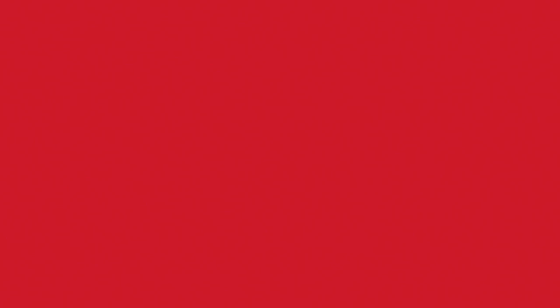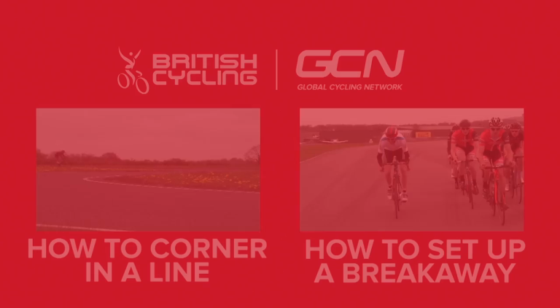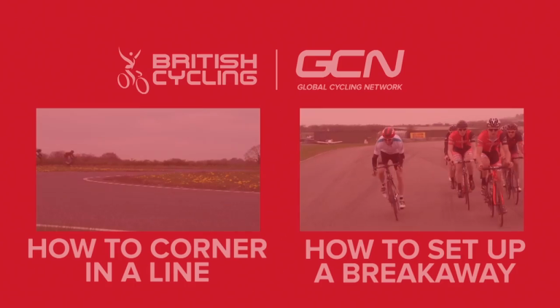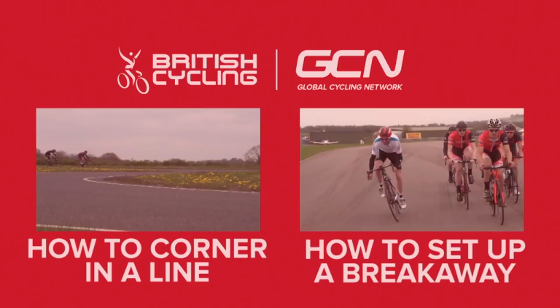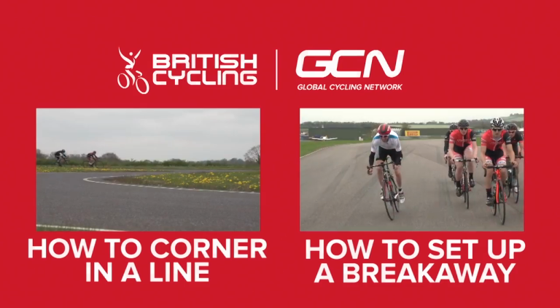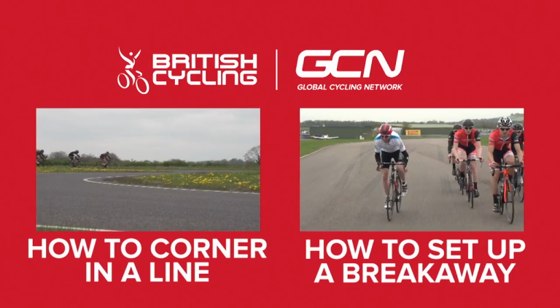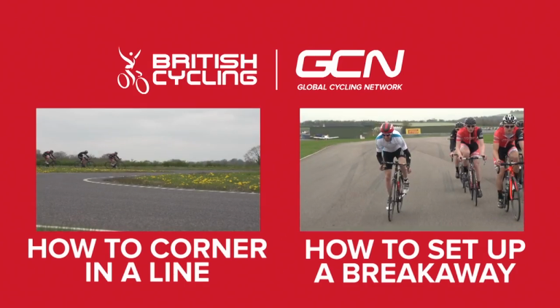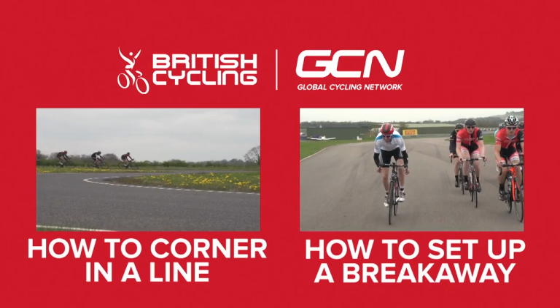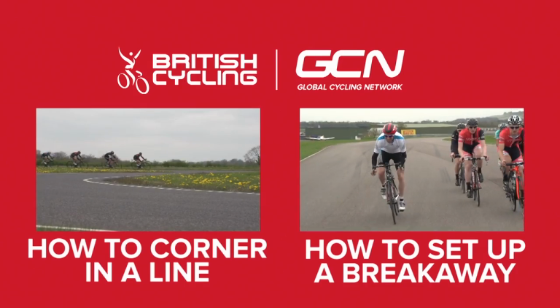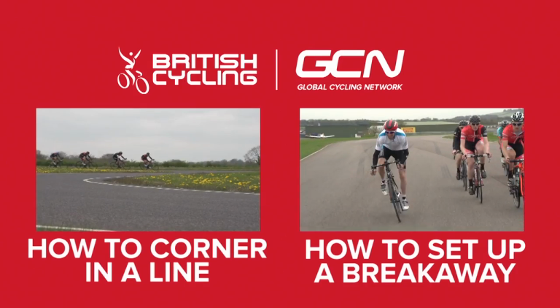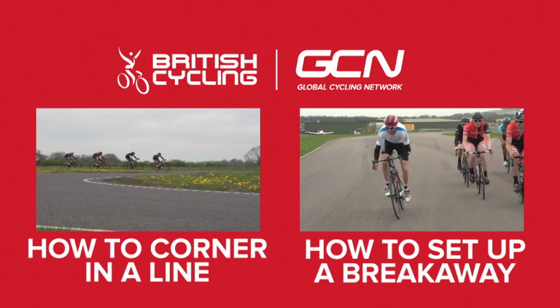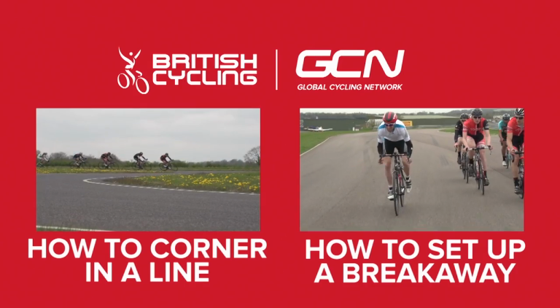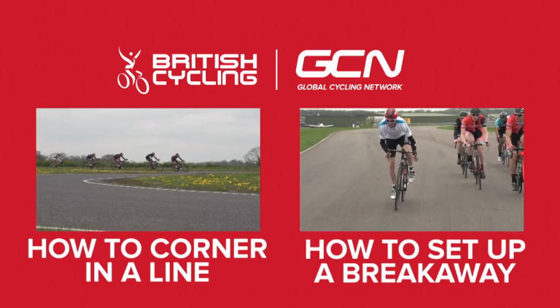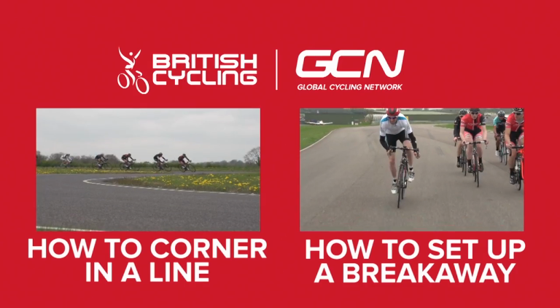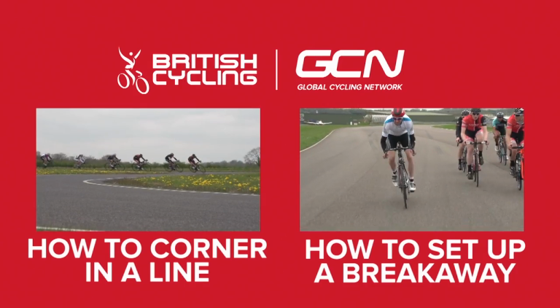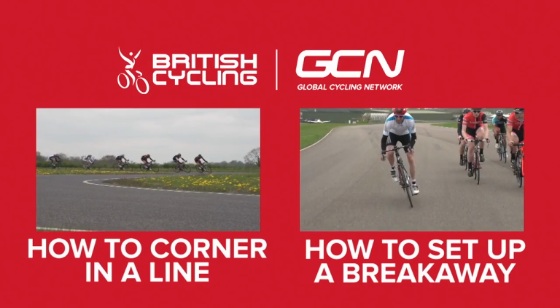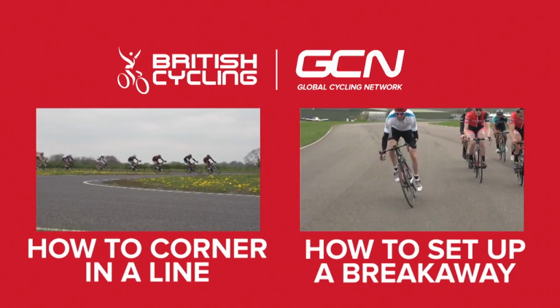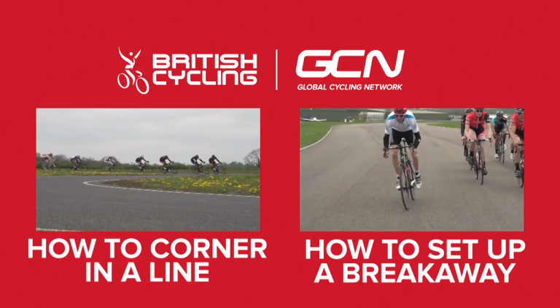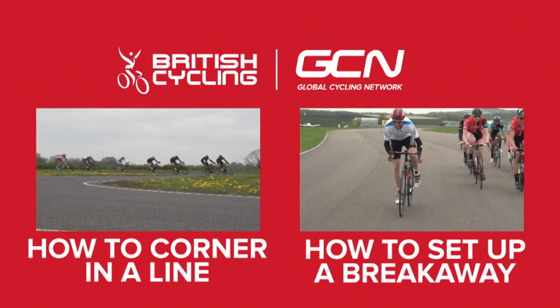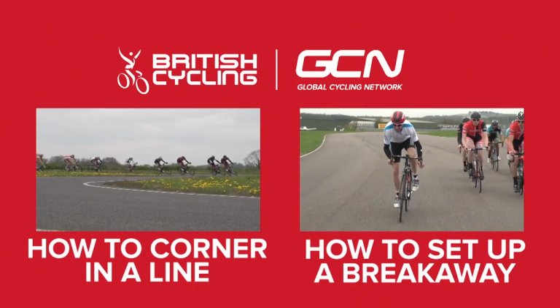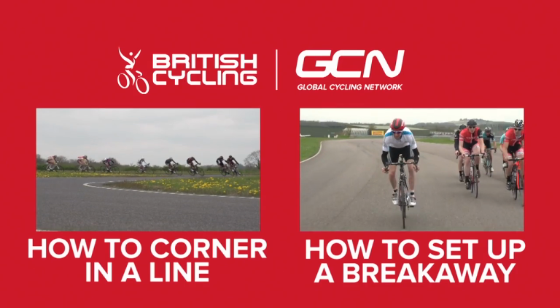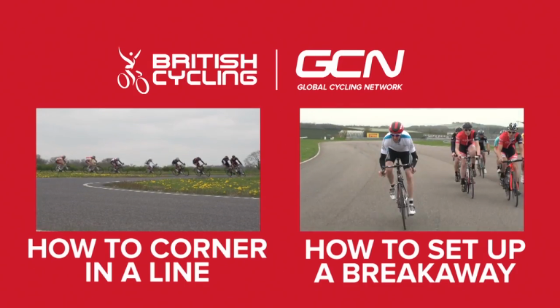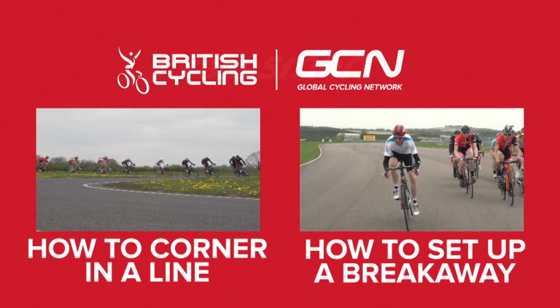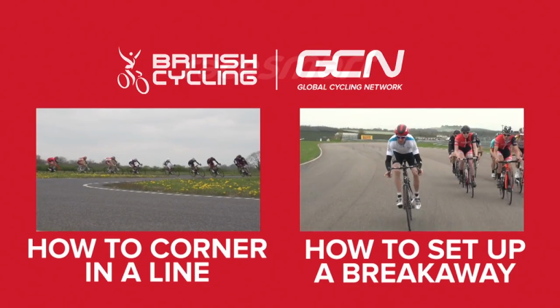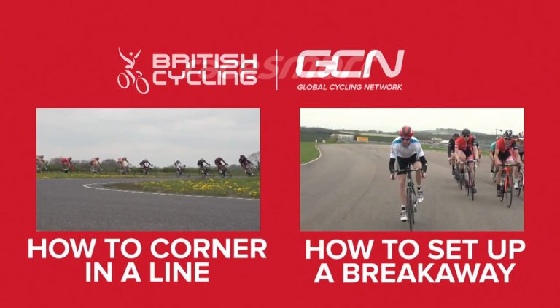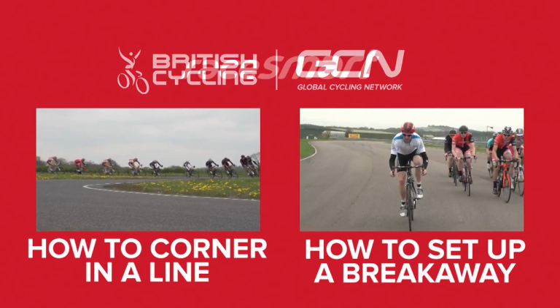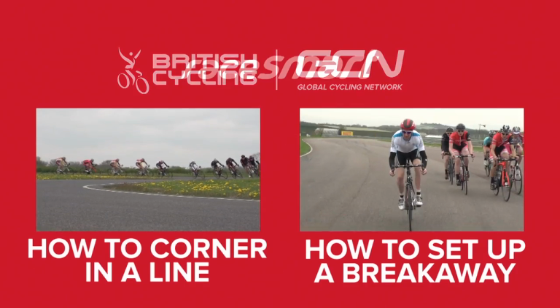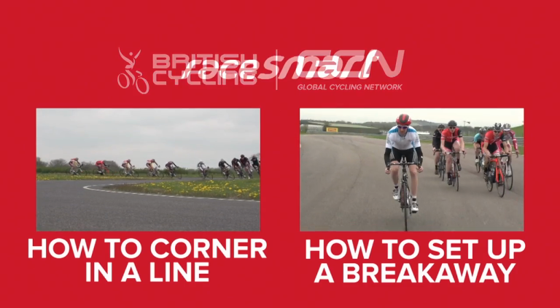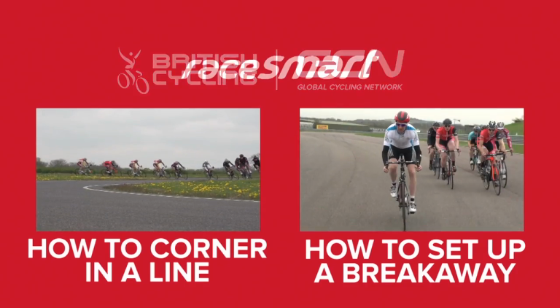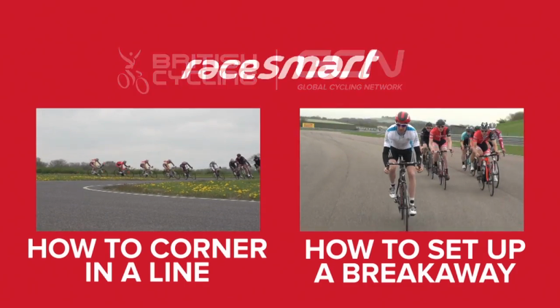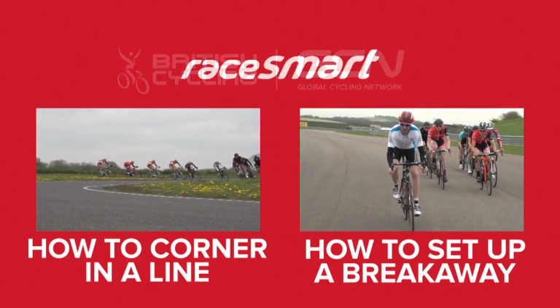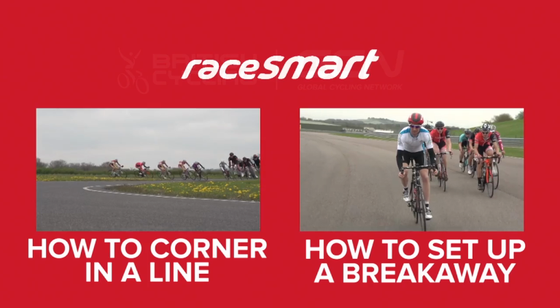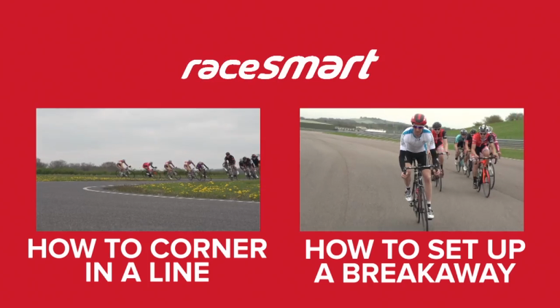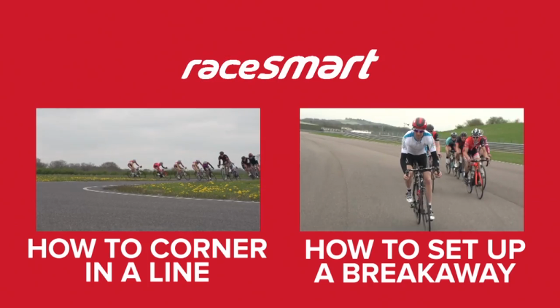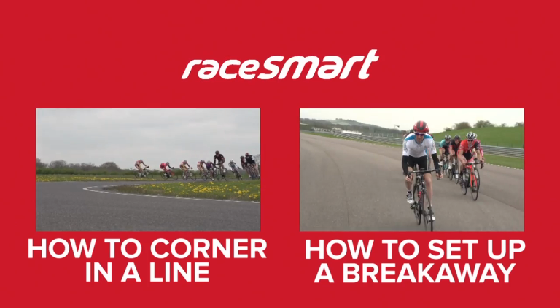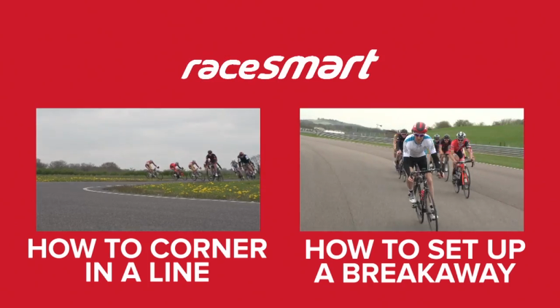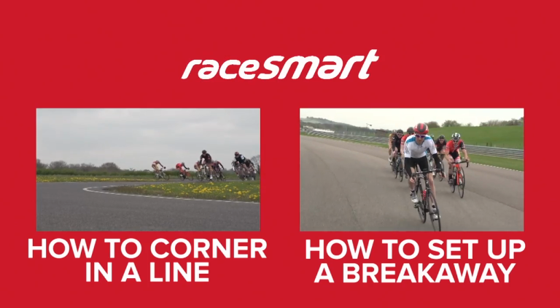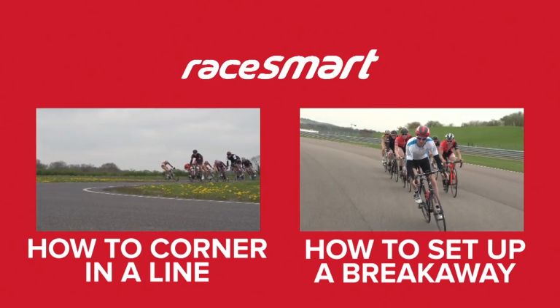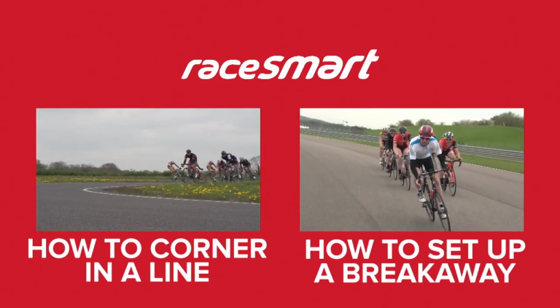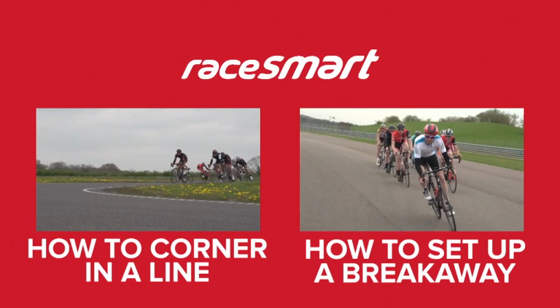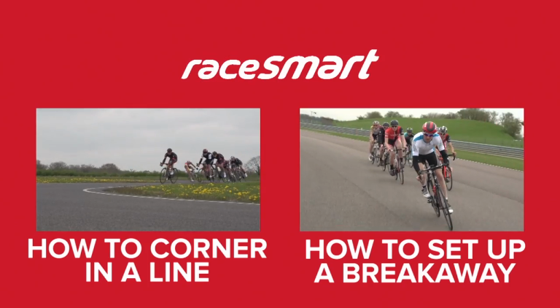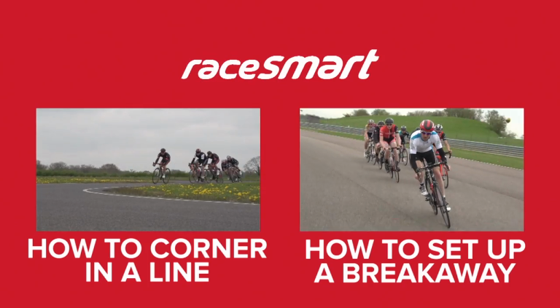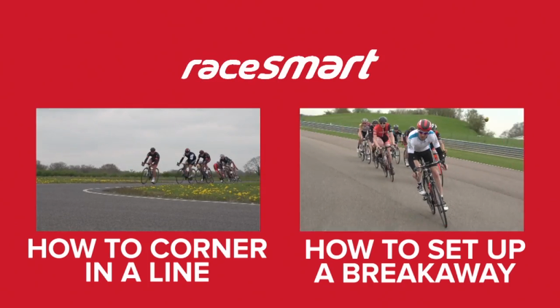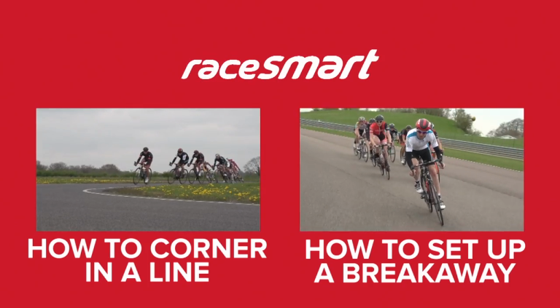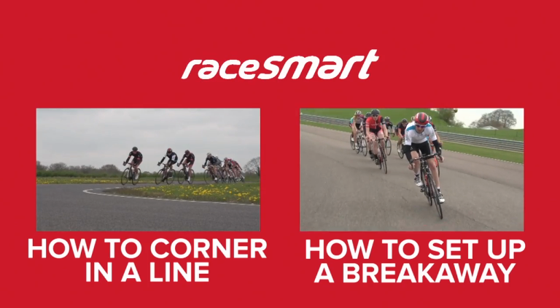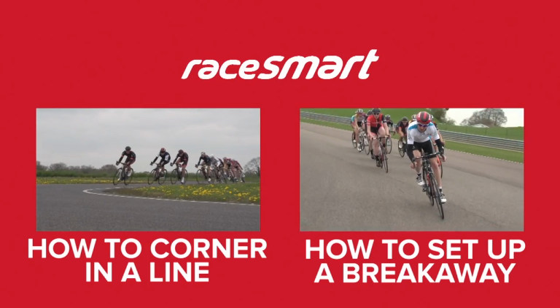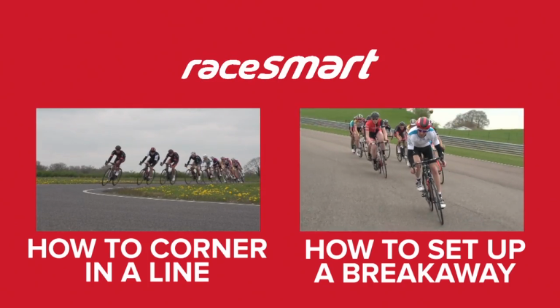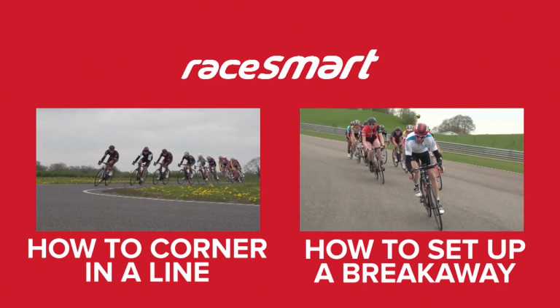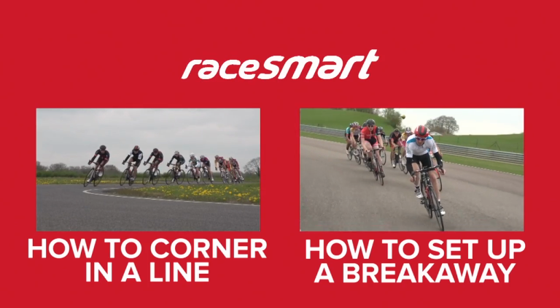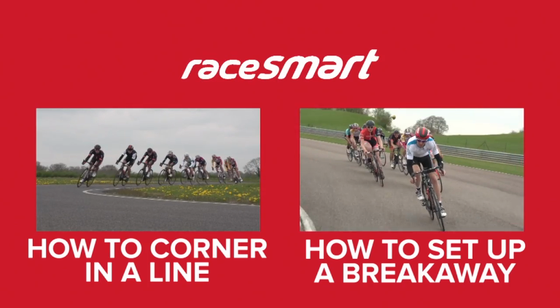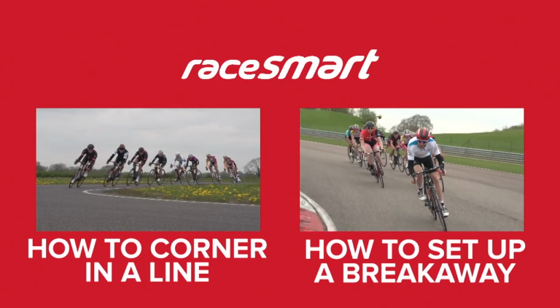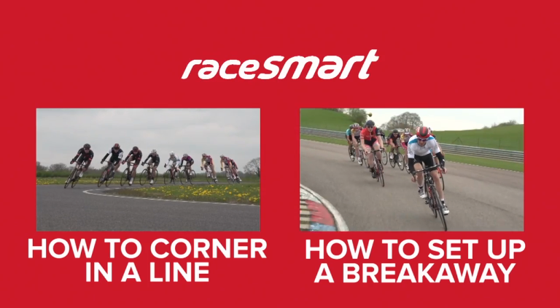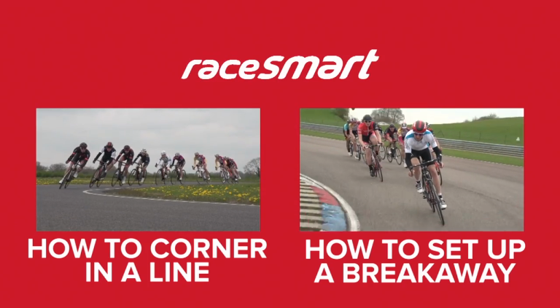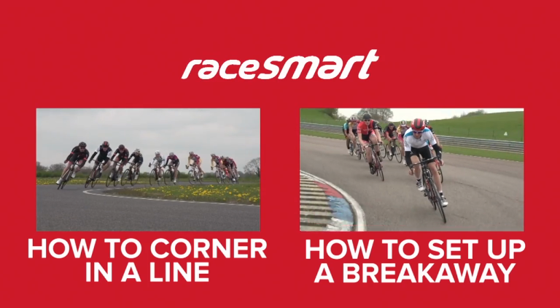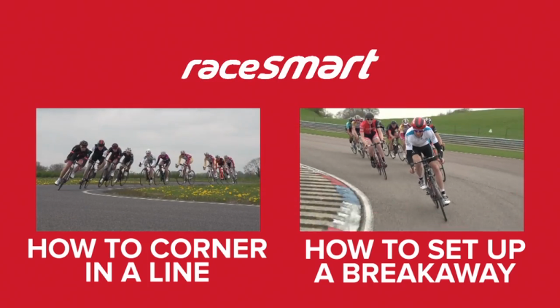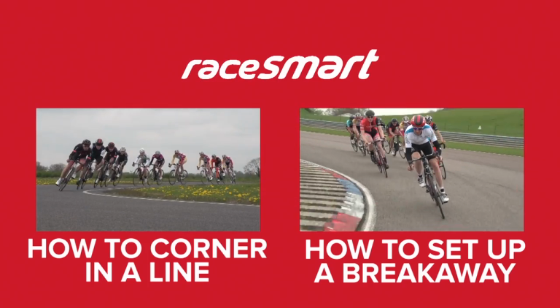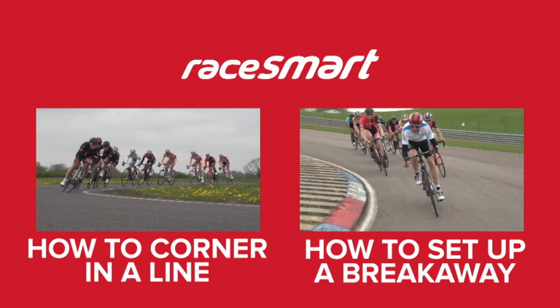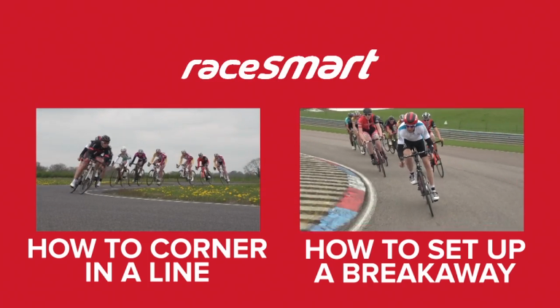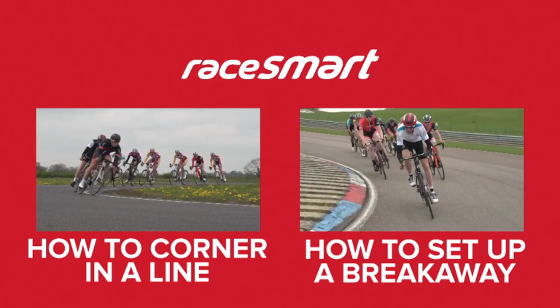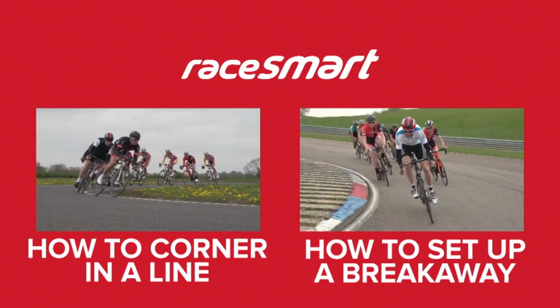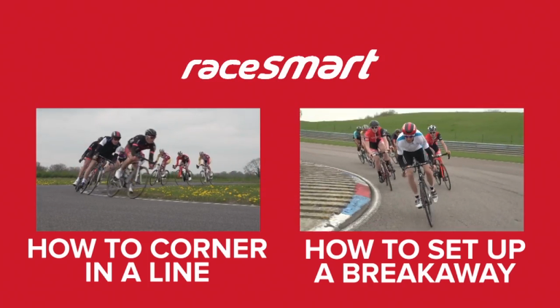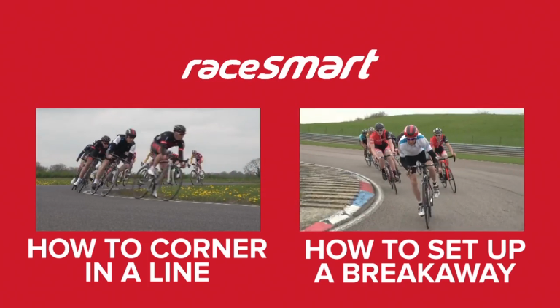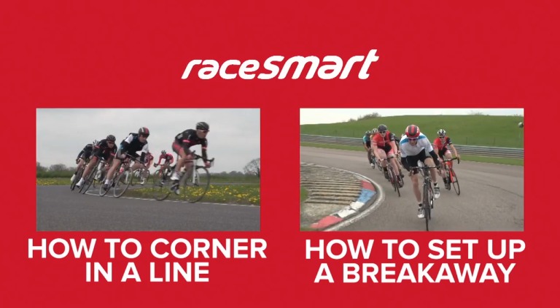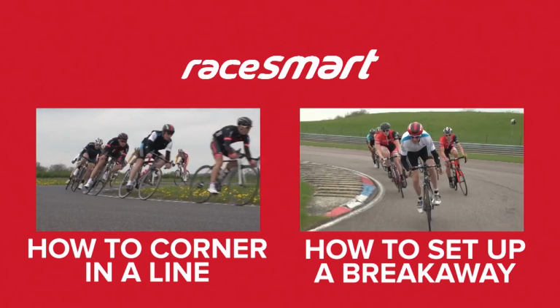Cornering in a line is an essential skill when it comes to road racing, either when you're in a break or when the group is strung out.